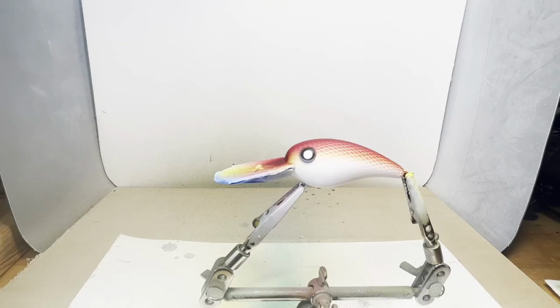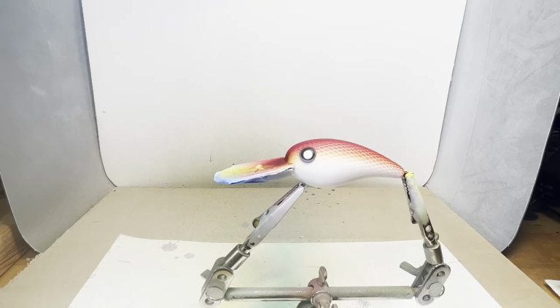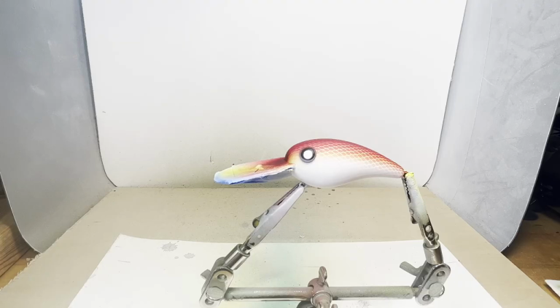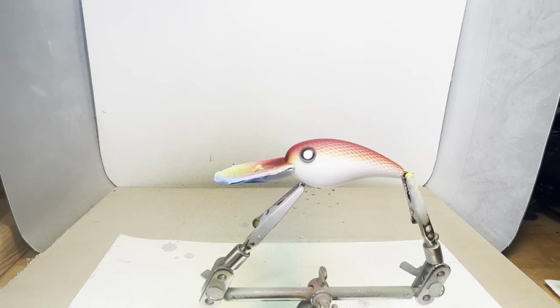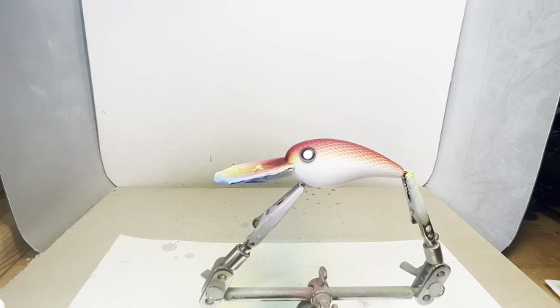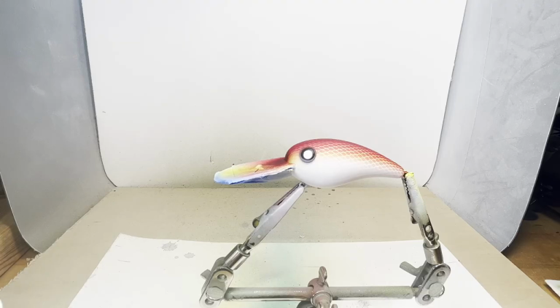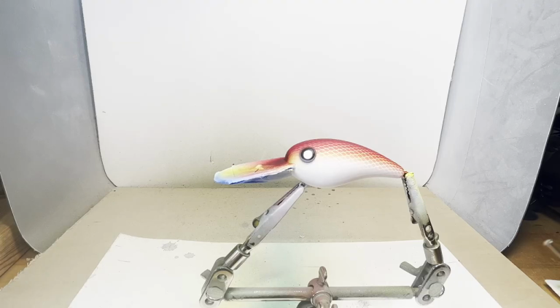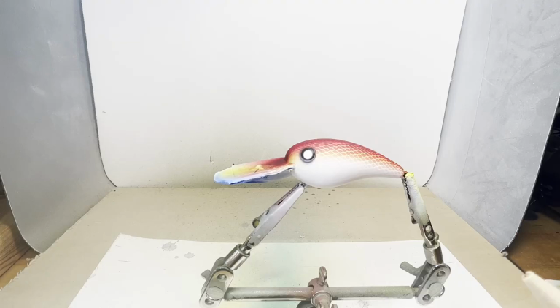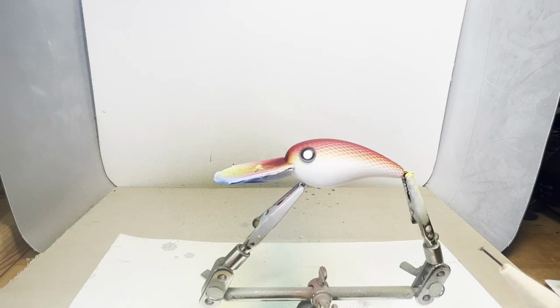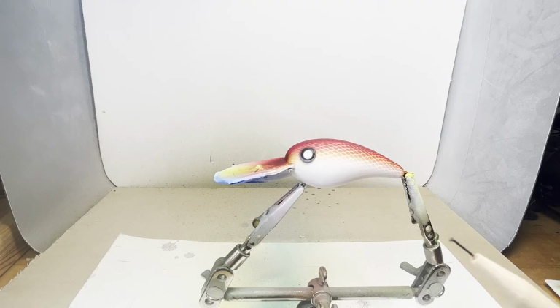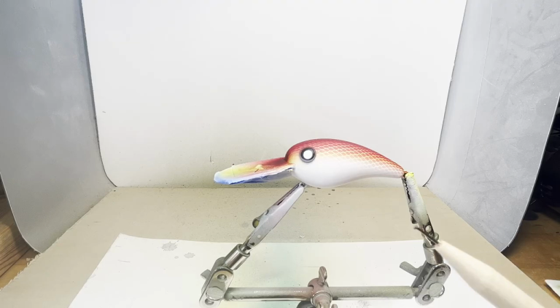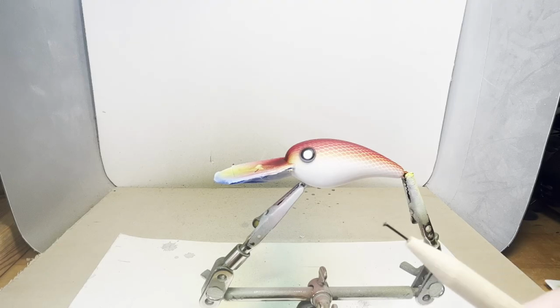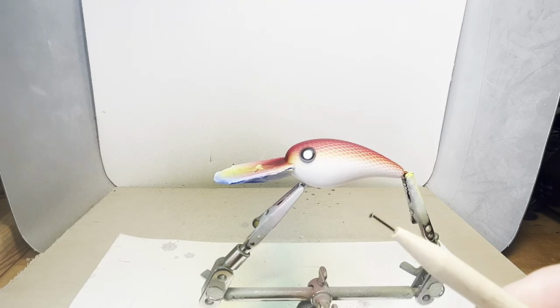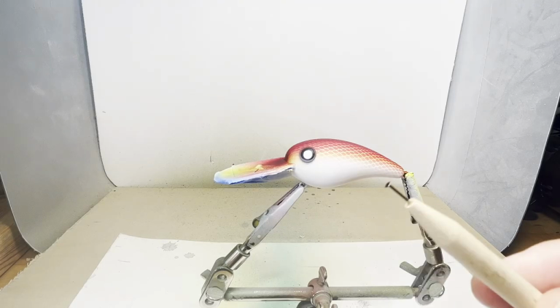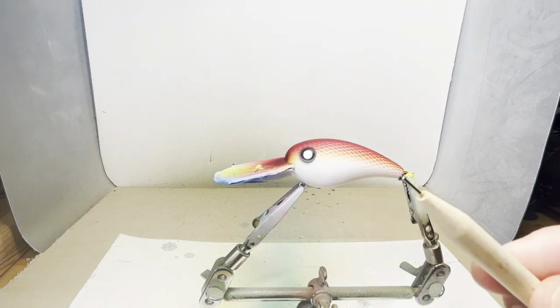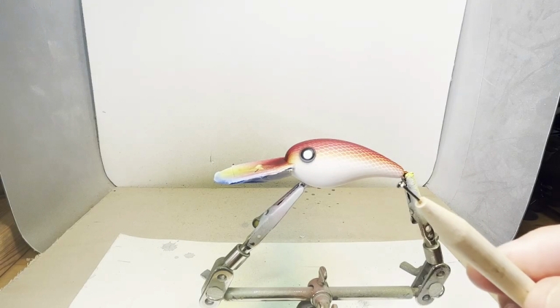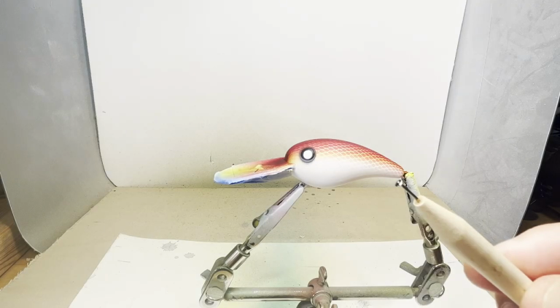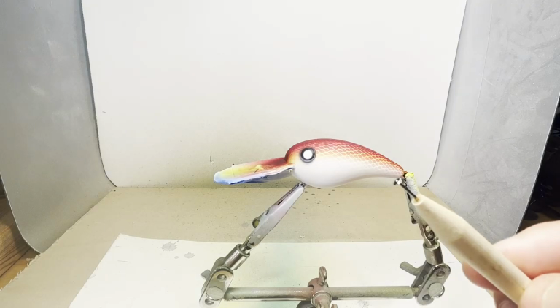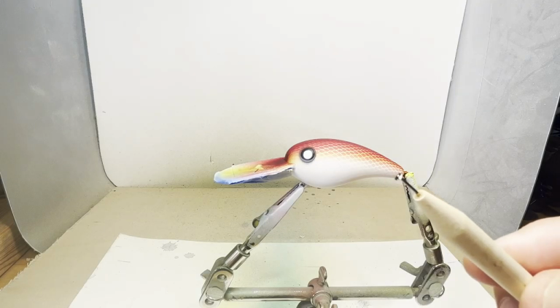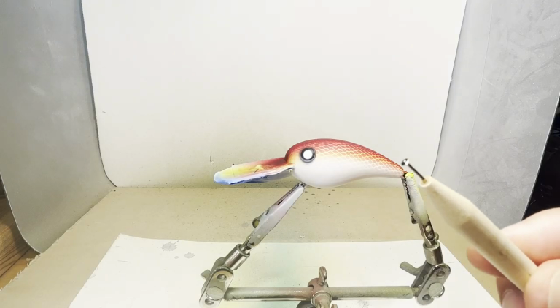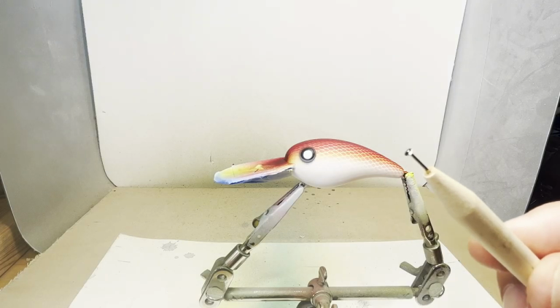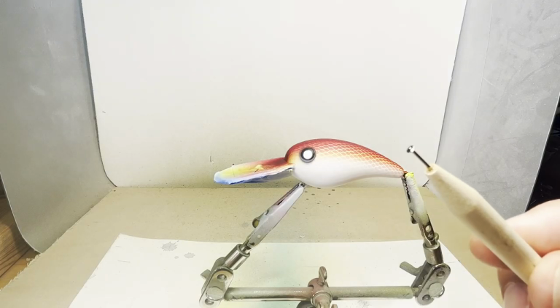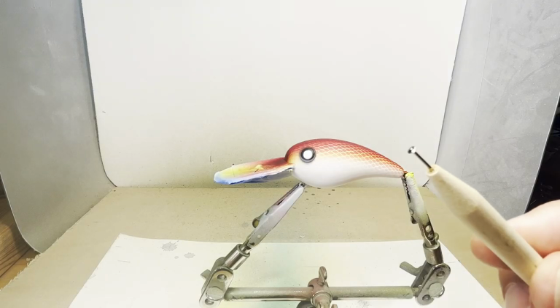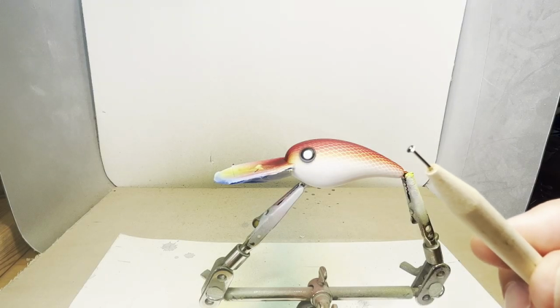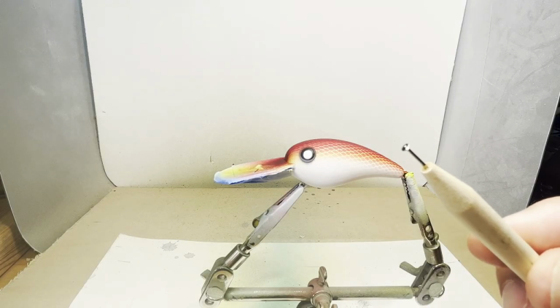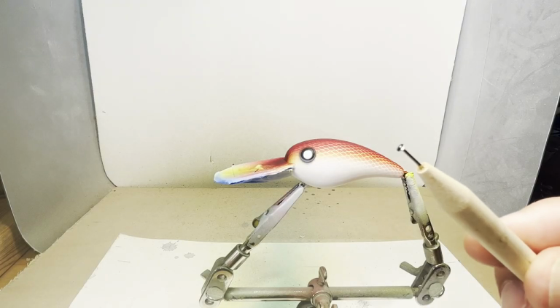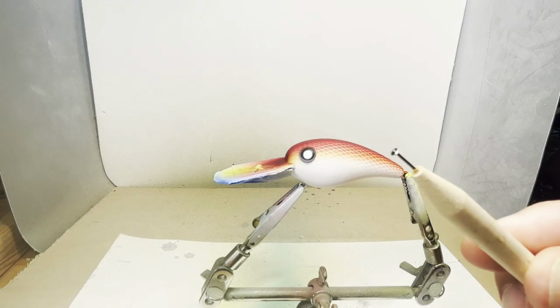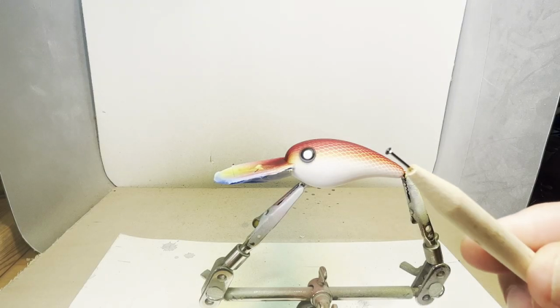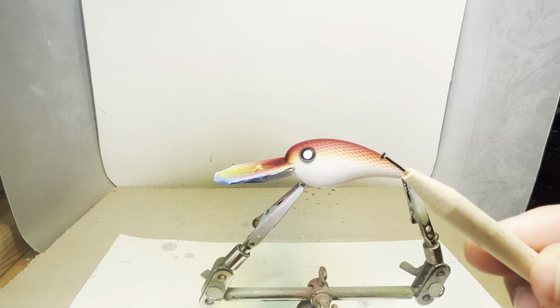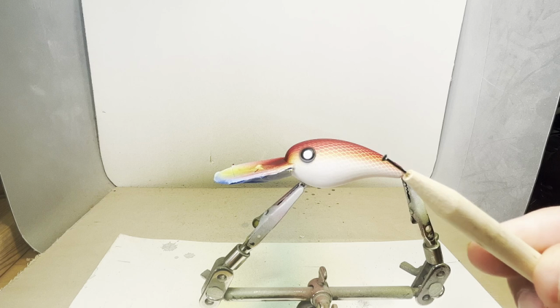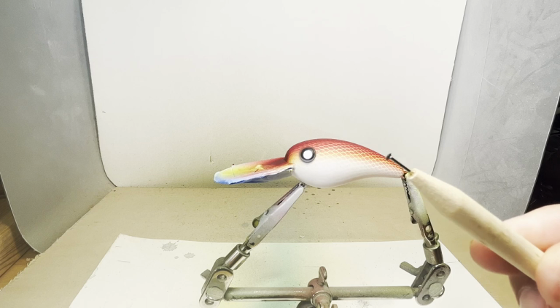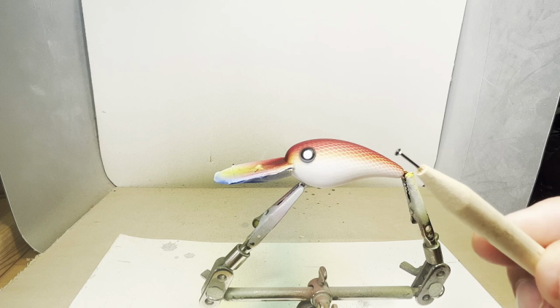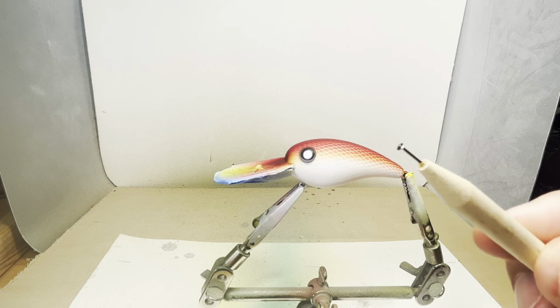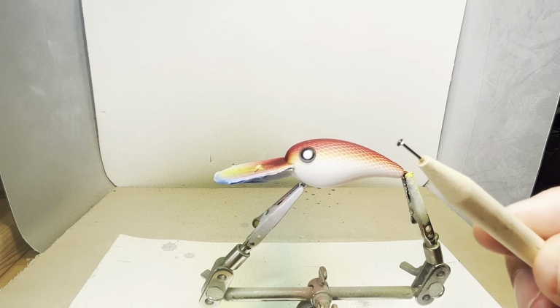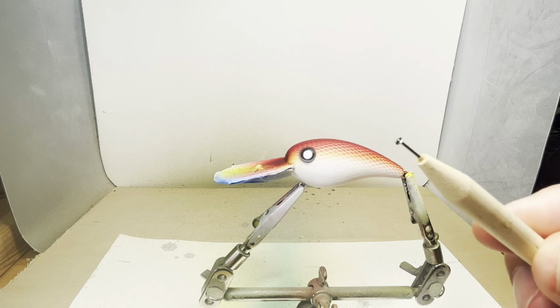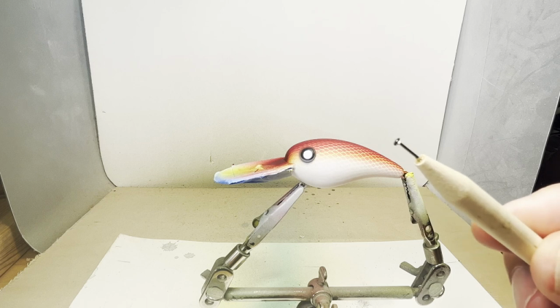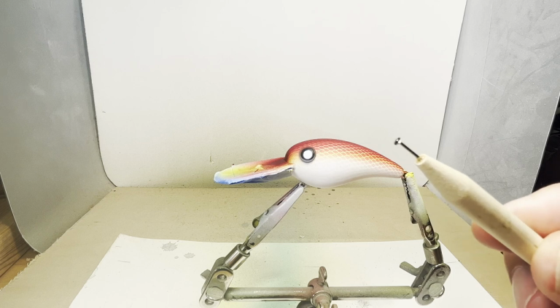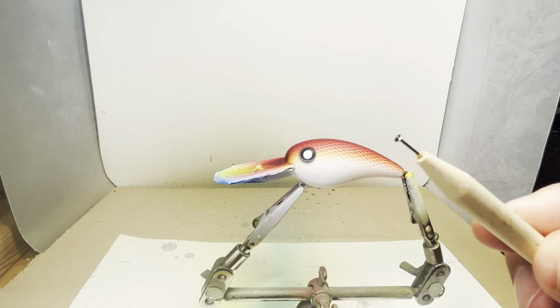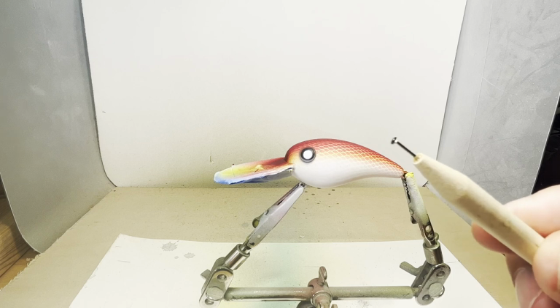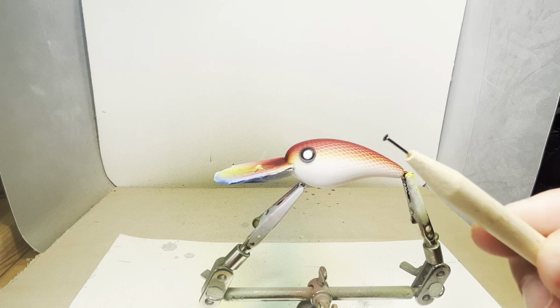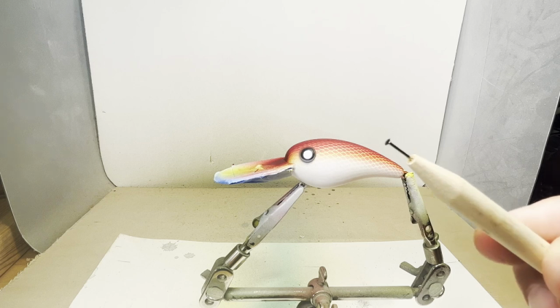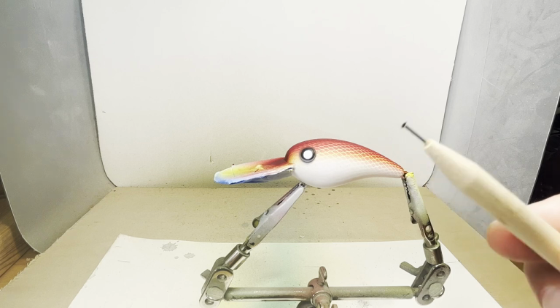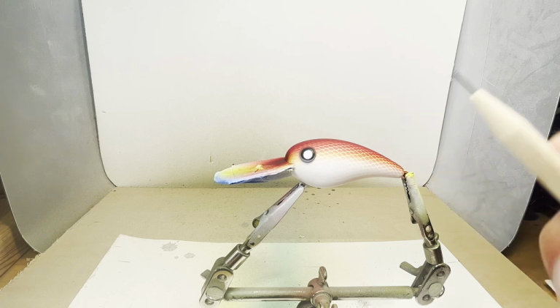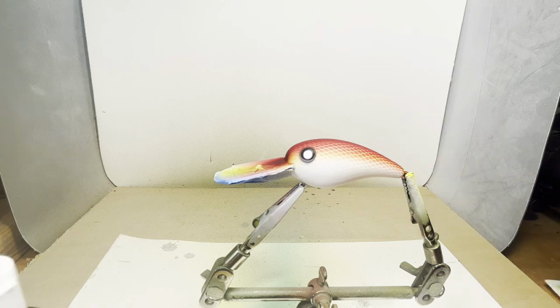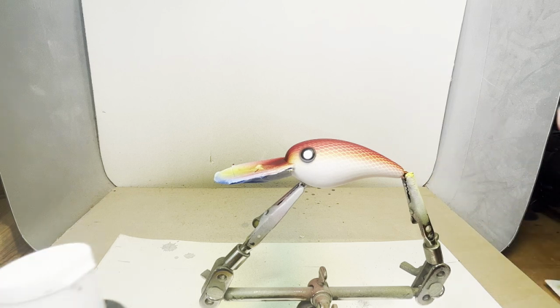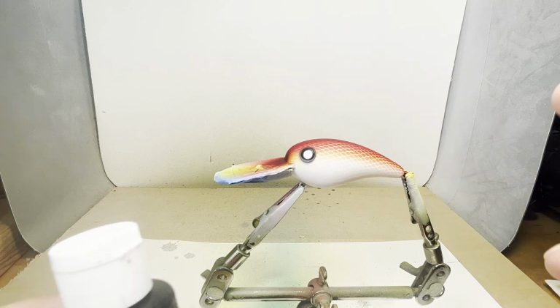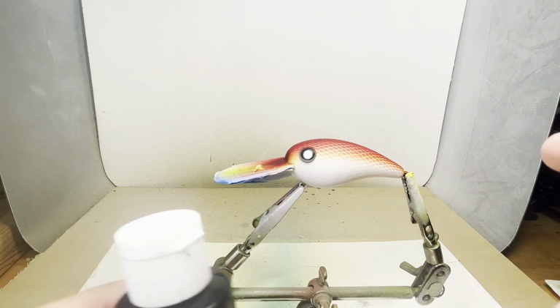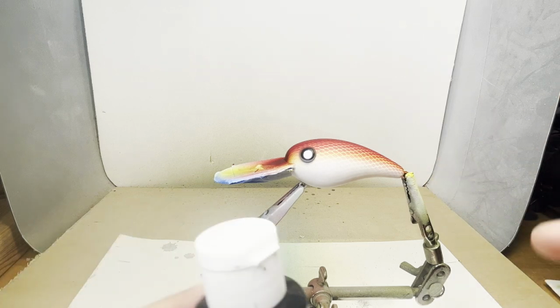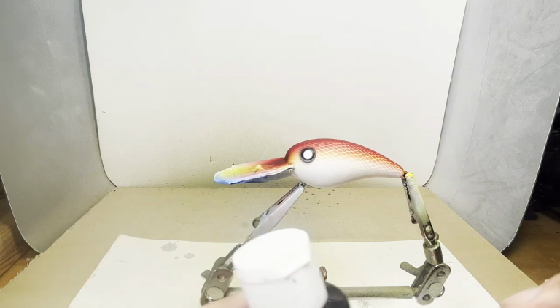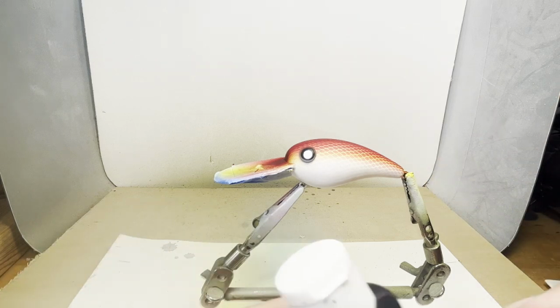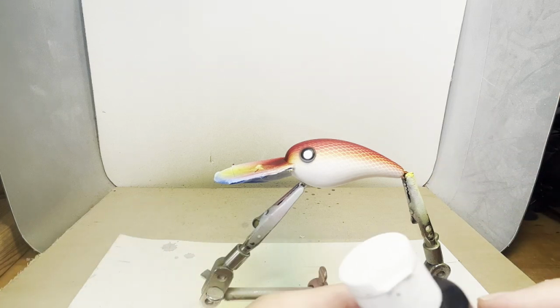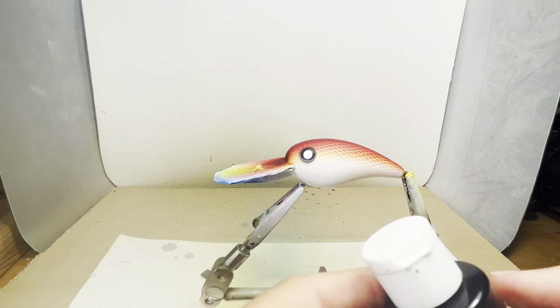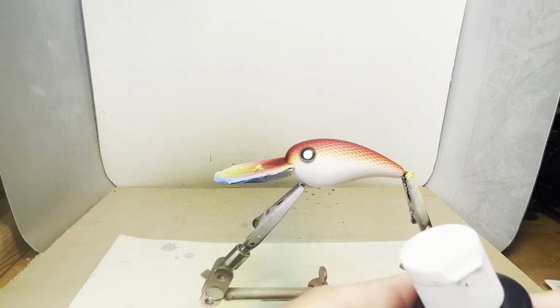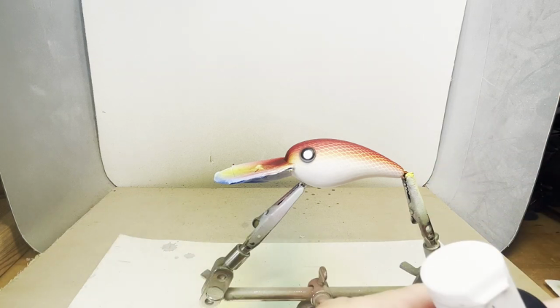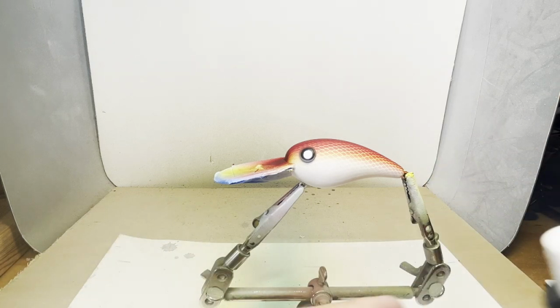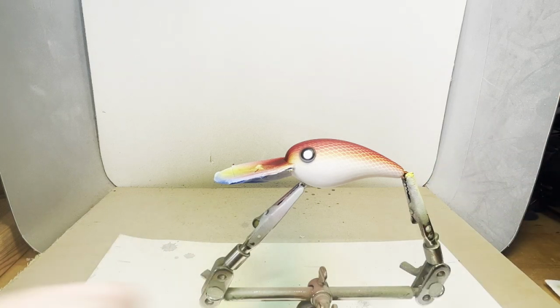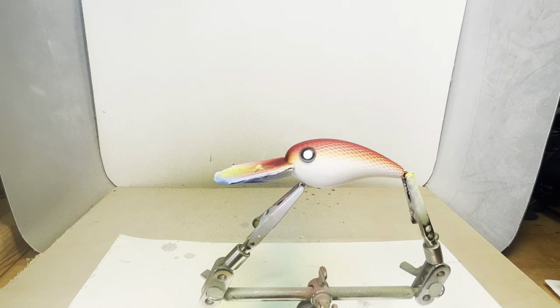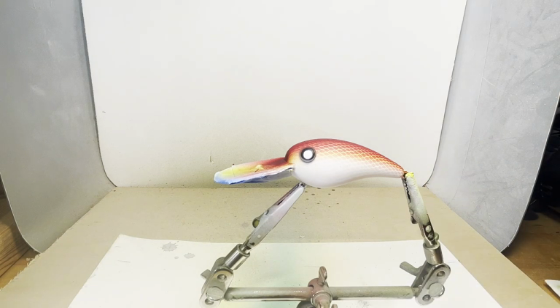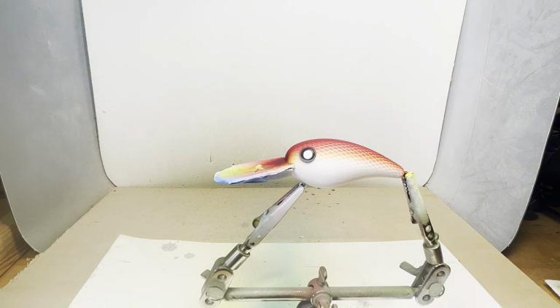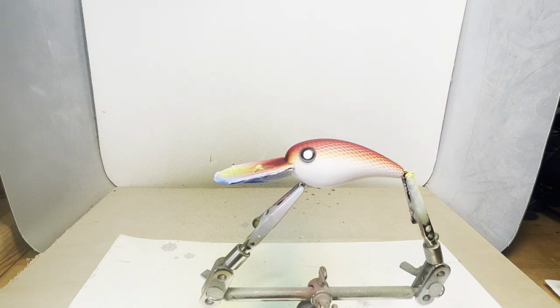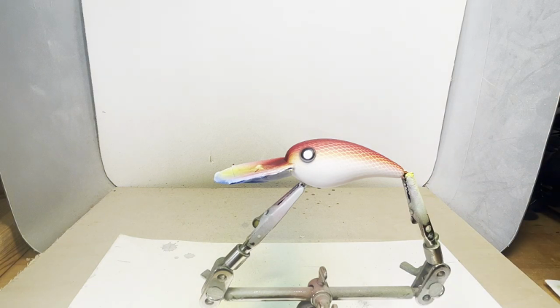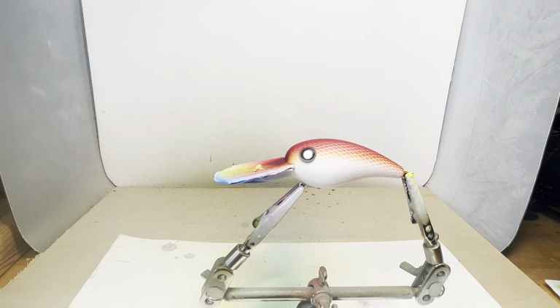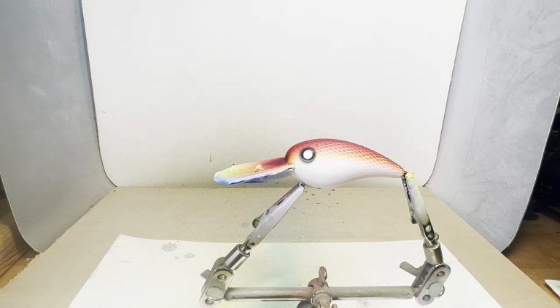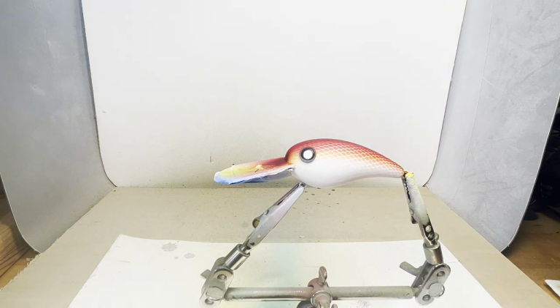I got this little tool — I actually stole it from my mom. It's used to paint Easter eggs, but I'm going to use it to stamp the pupil into the eye.